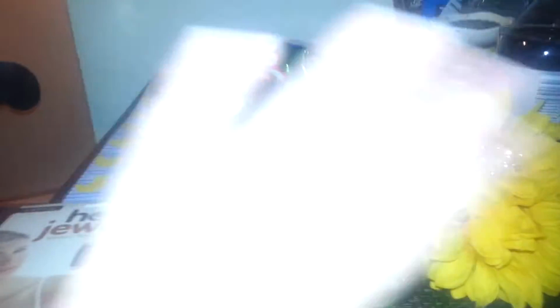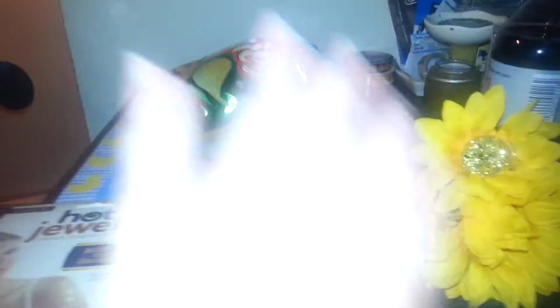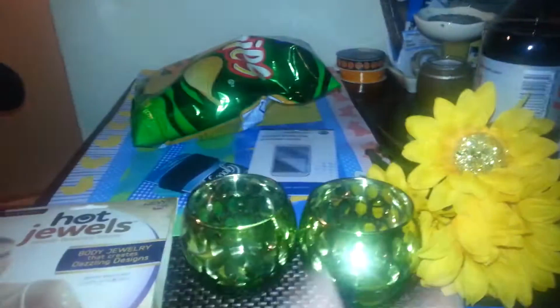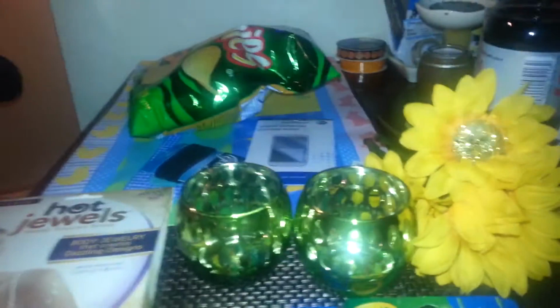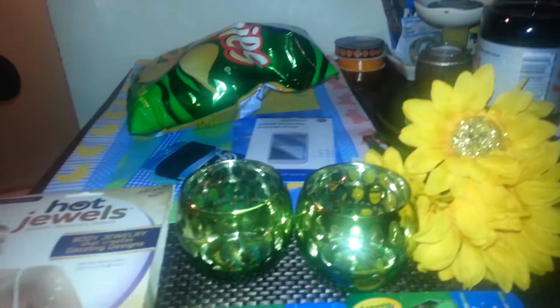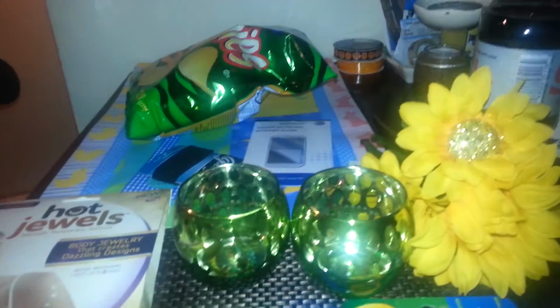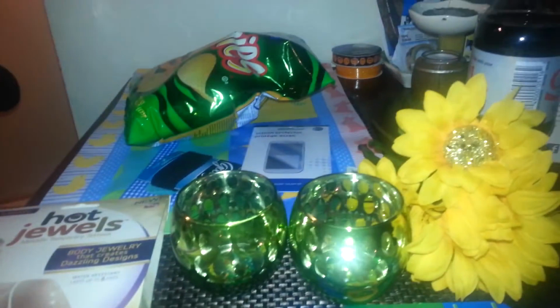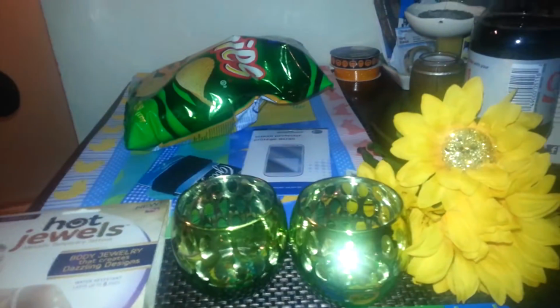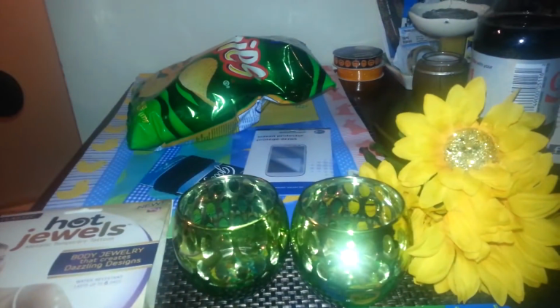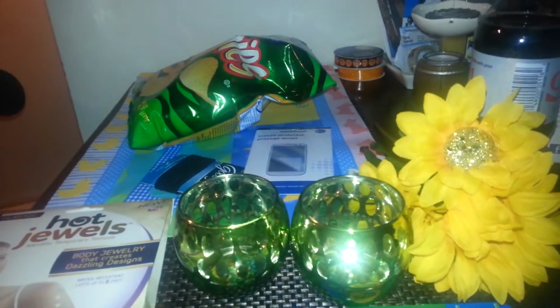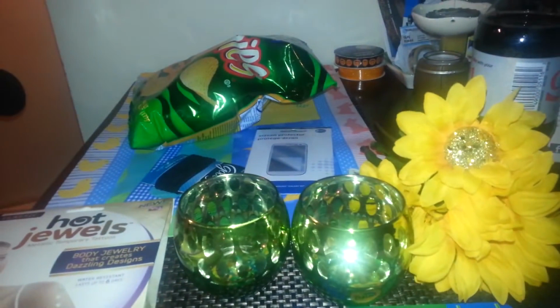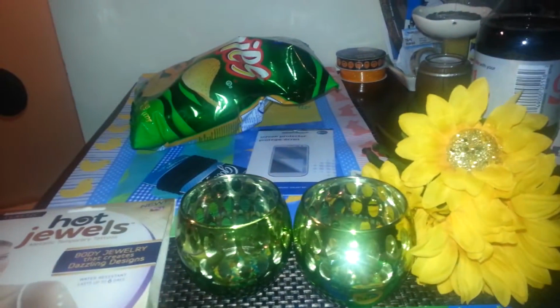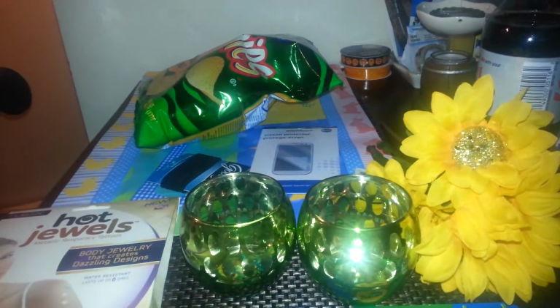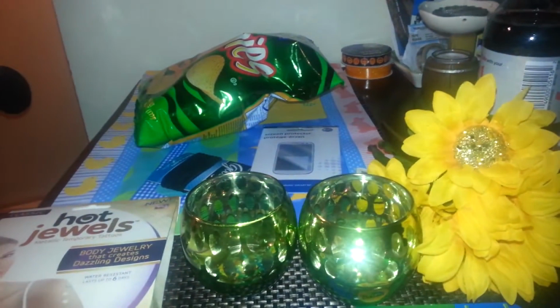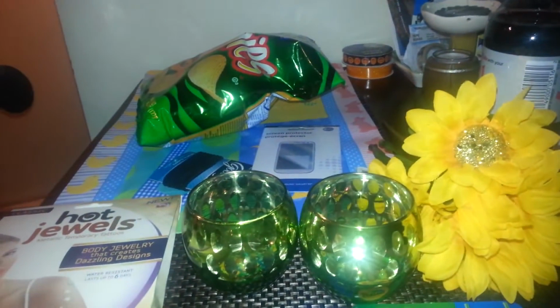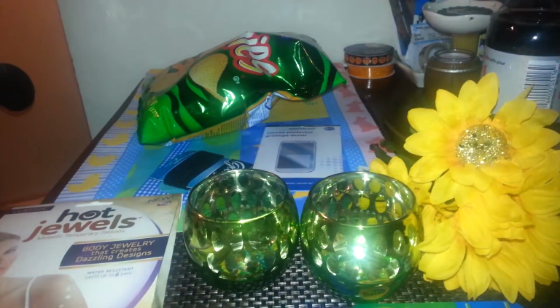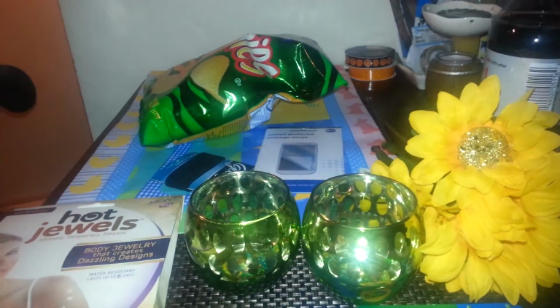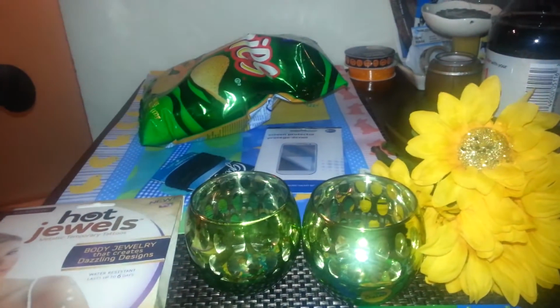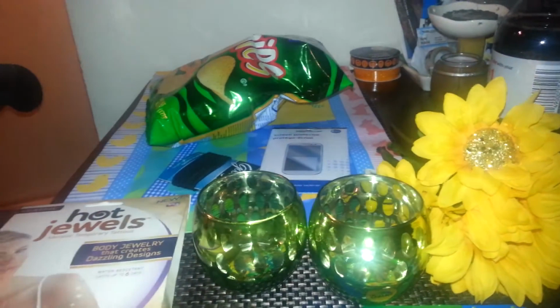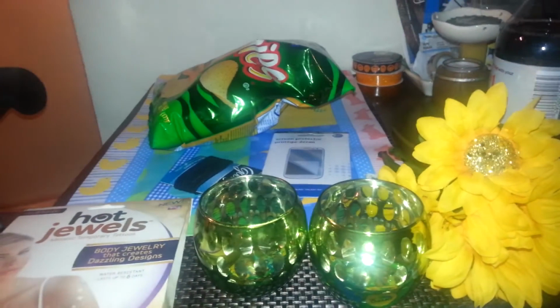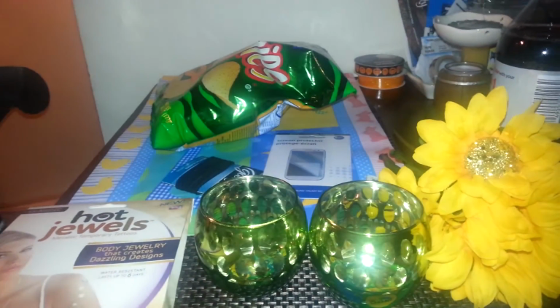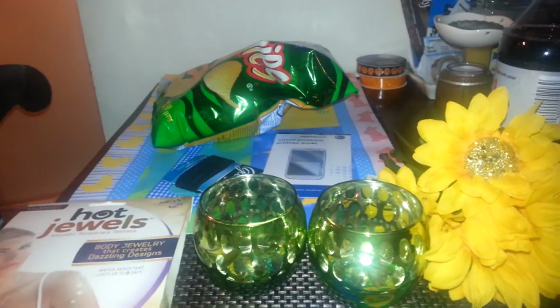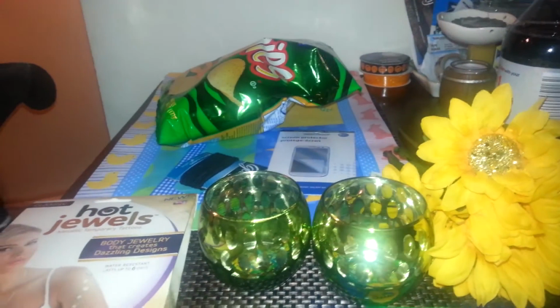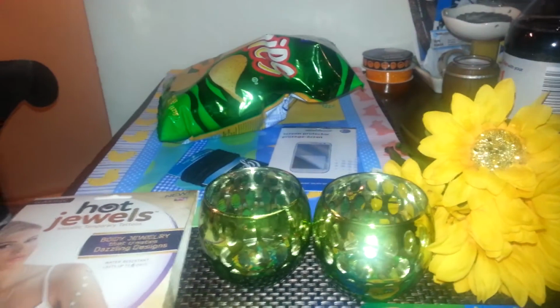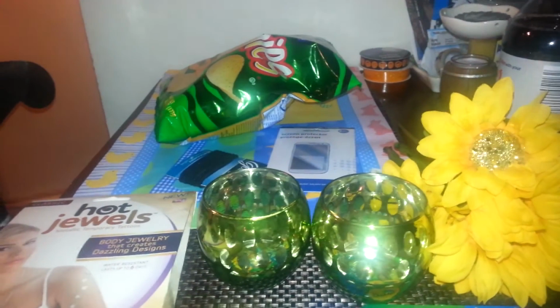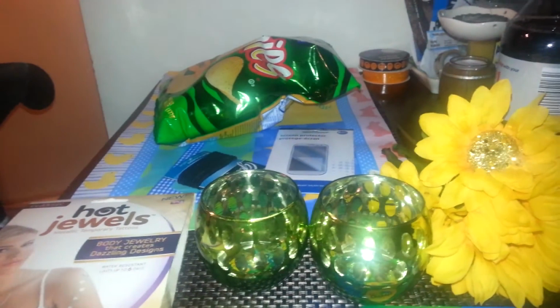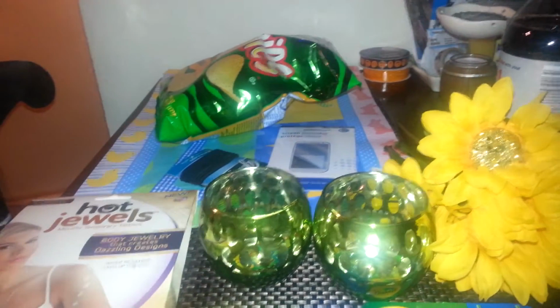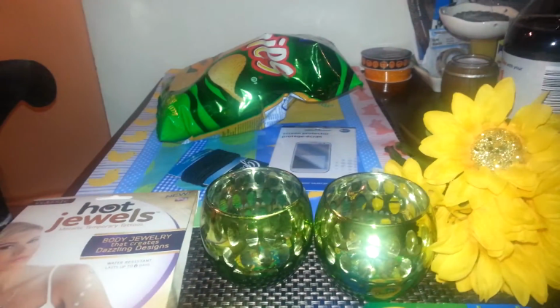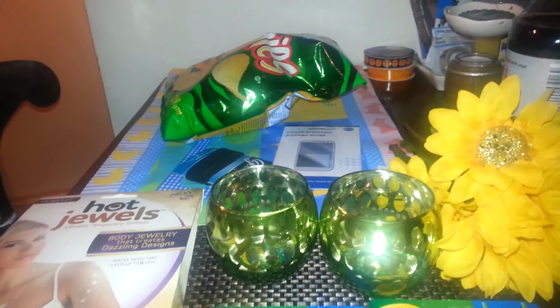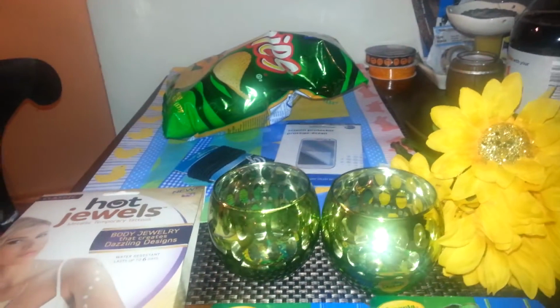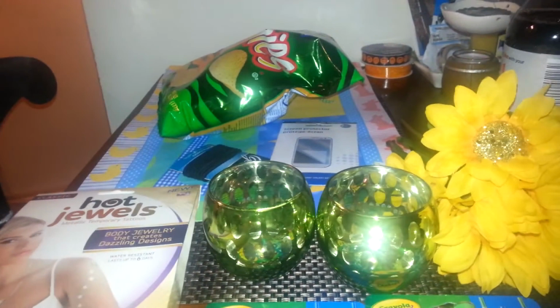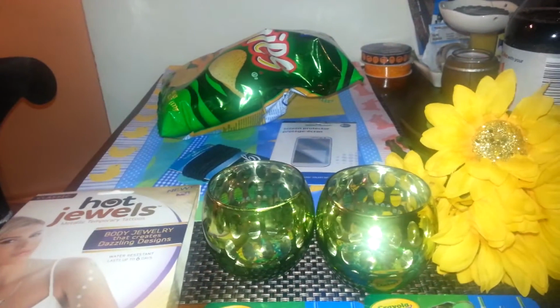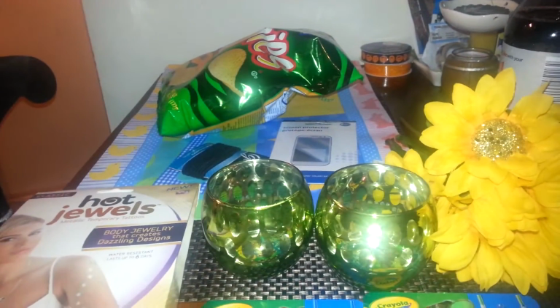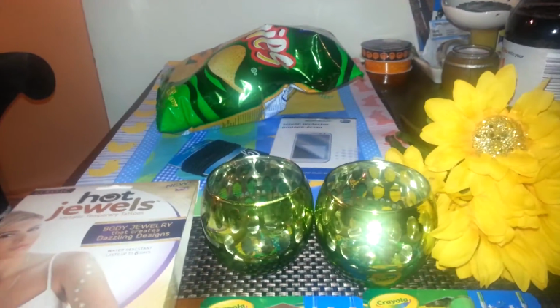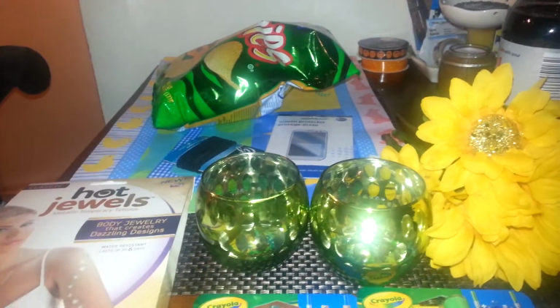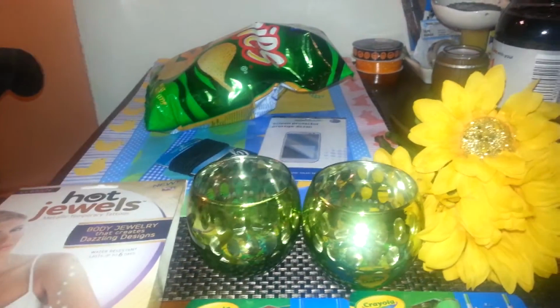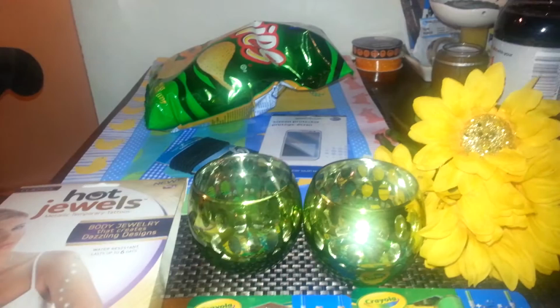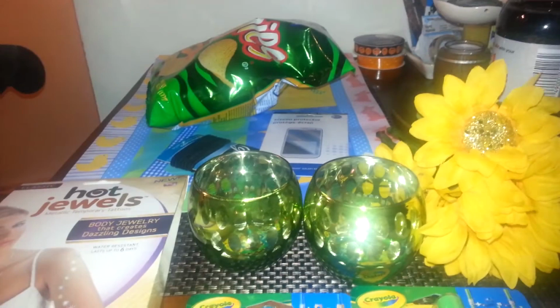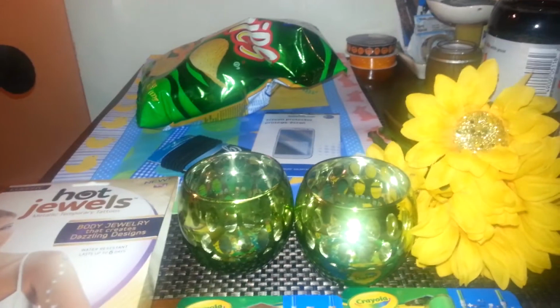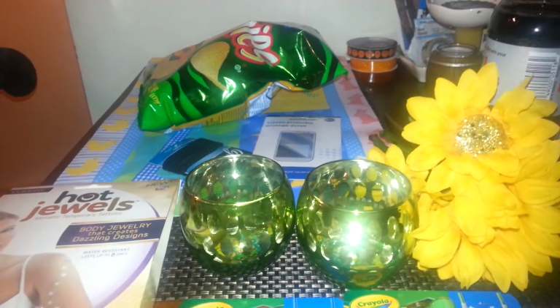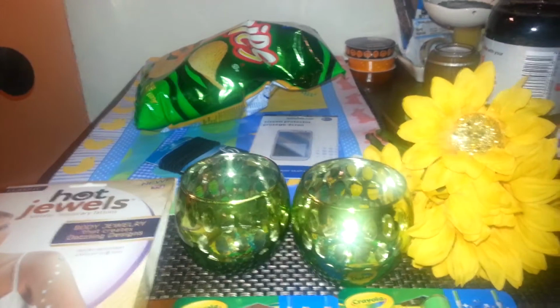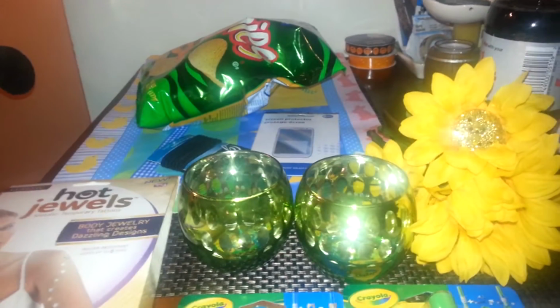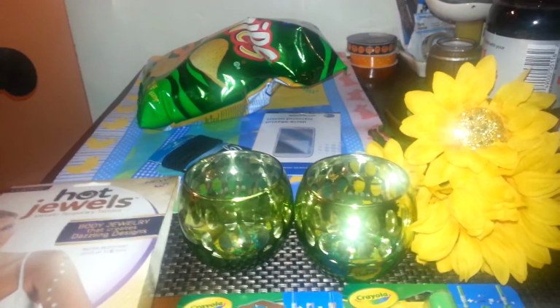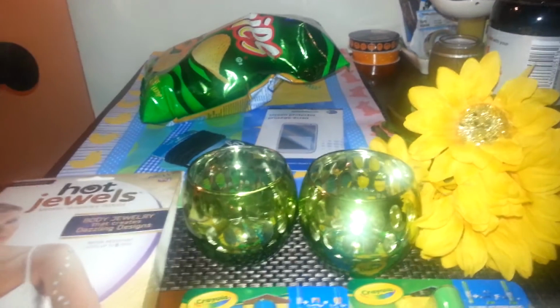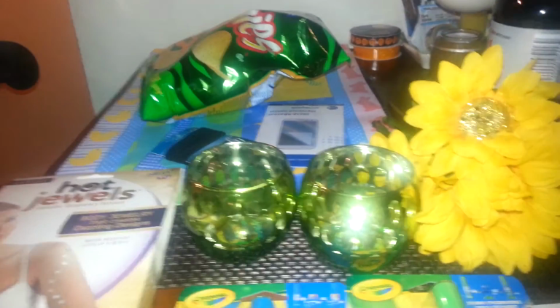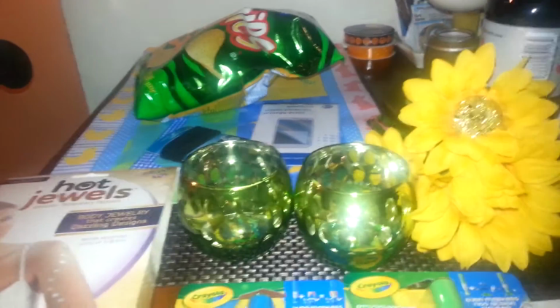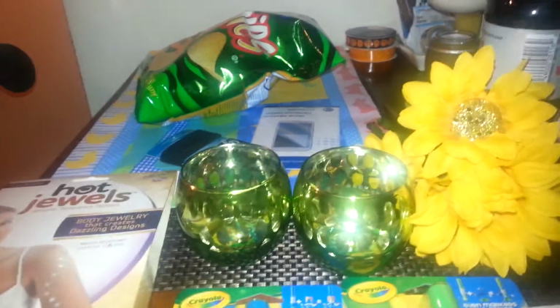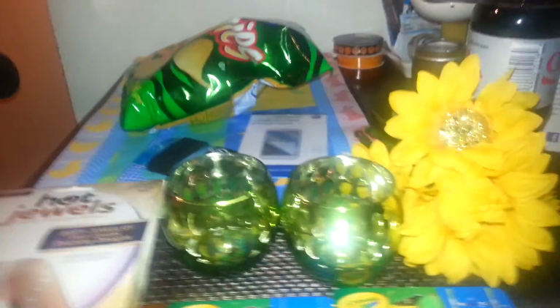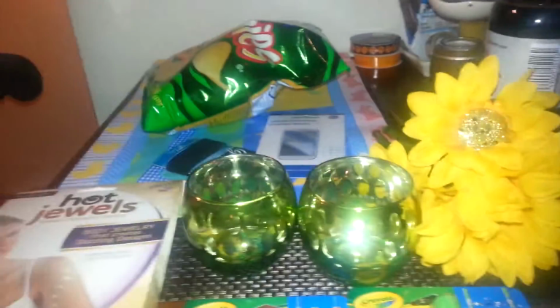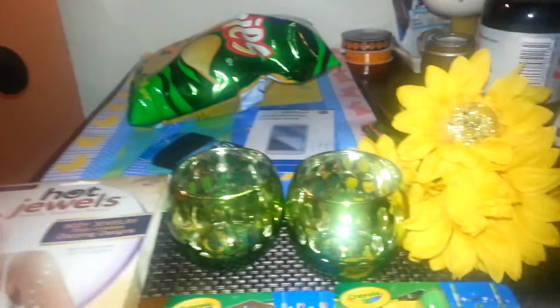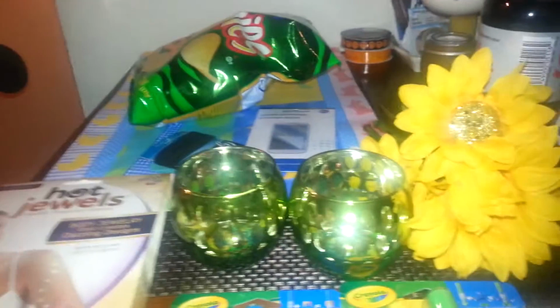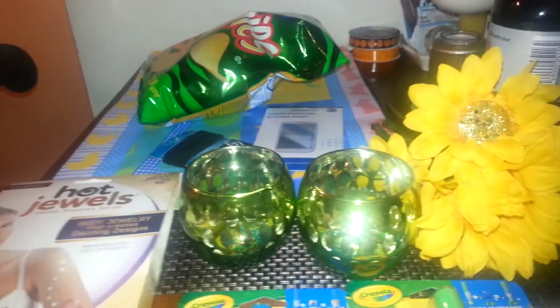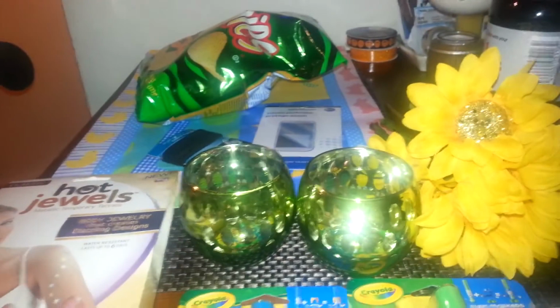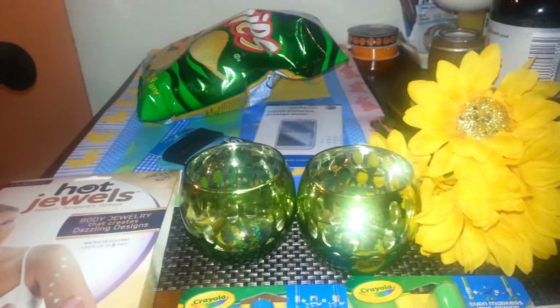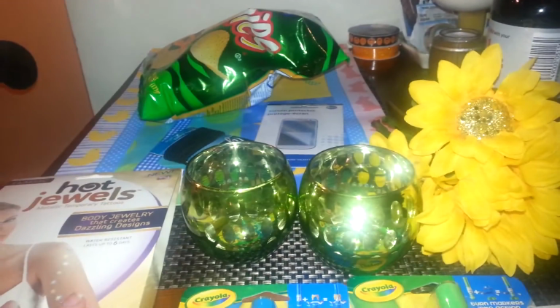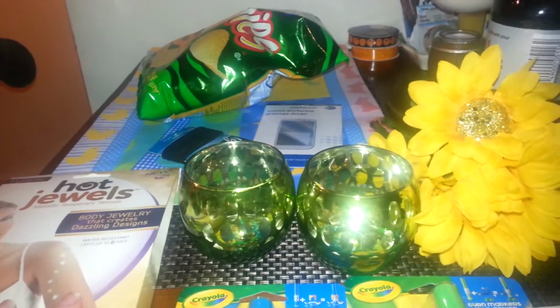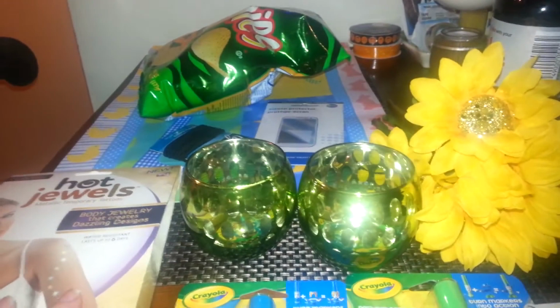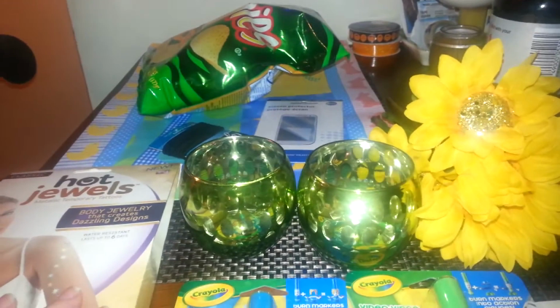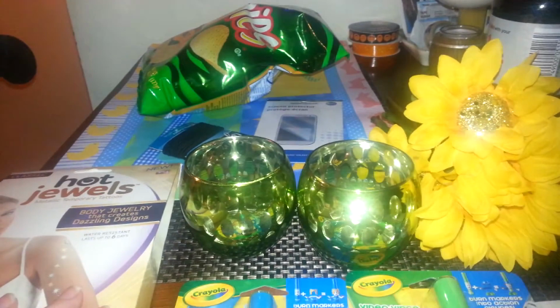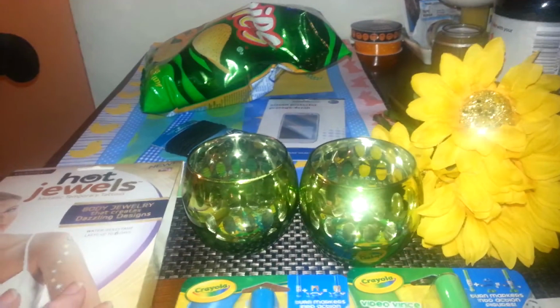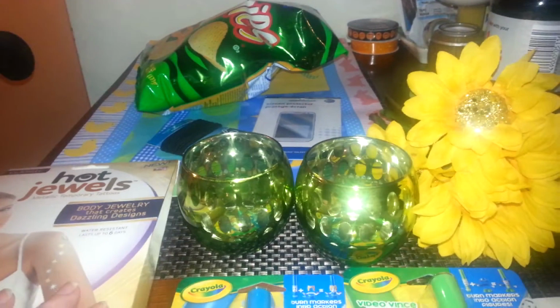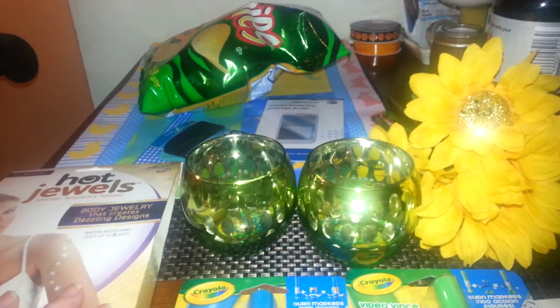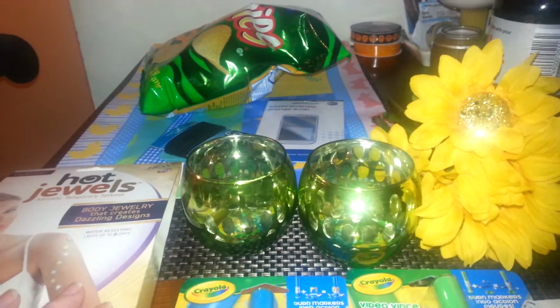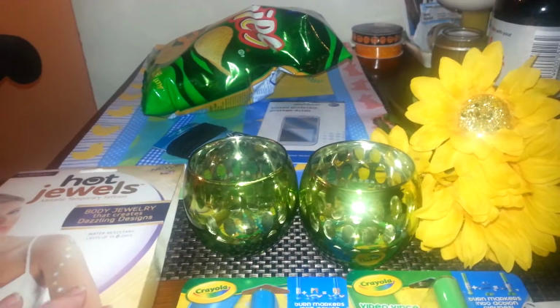Hello everyone, it's Cheryl. I went to Dollar Tree for two items and I didn't get too much stuff, but I'll show you what I did pick up.